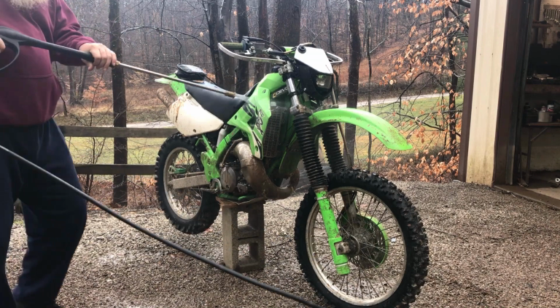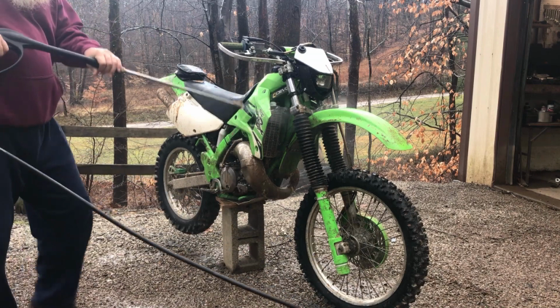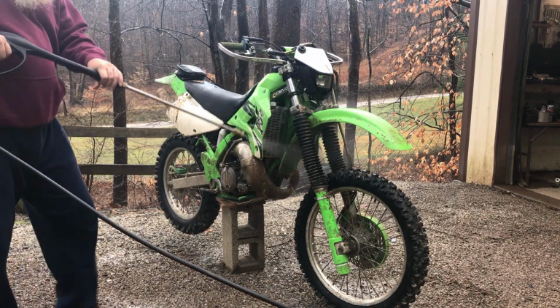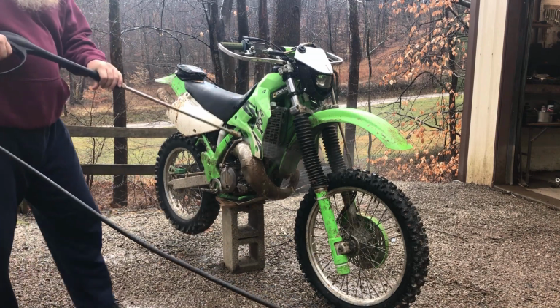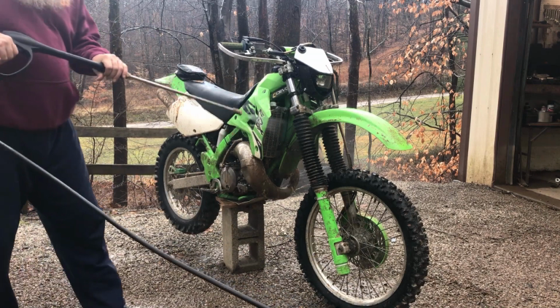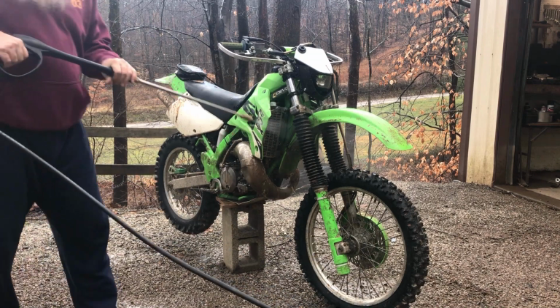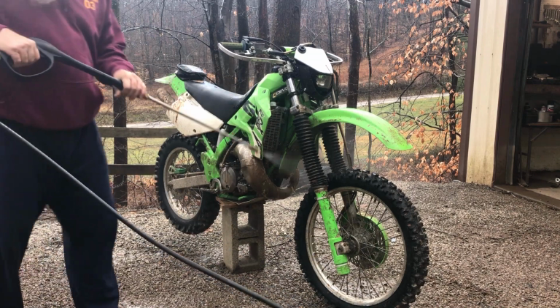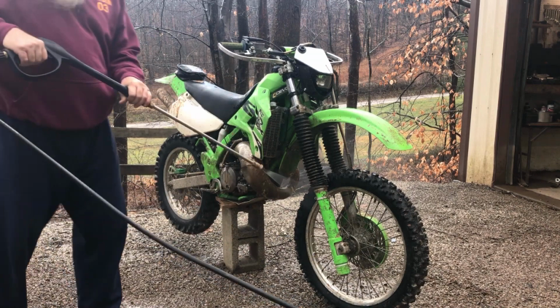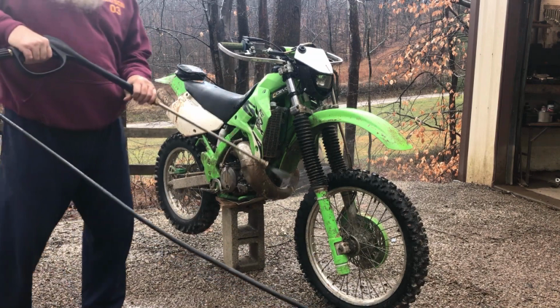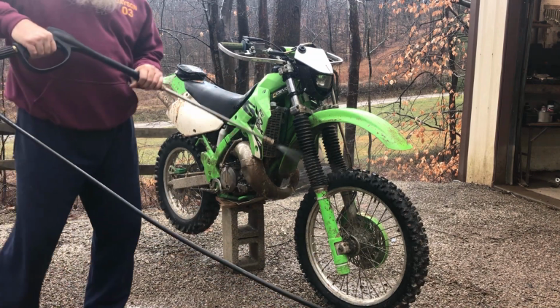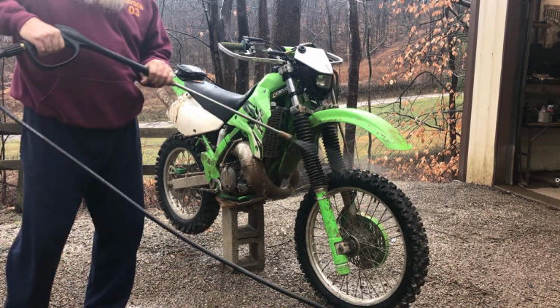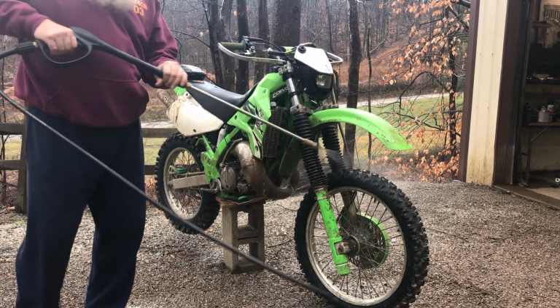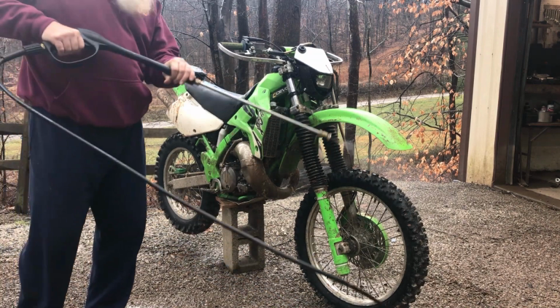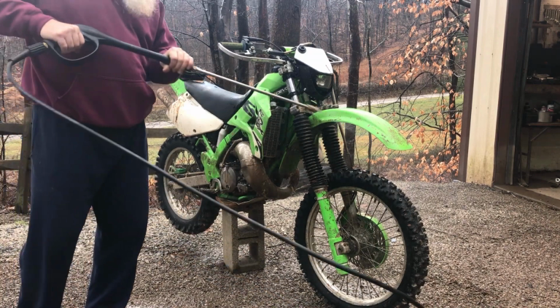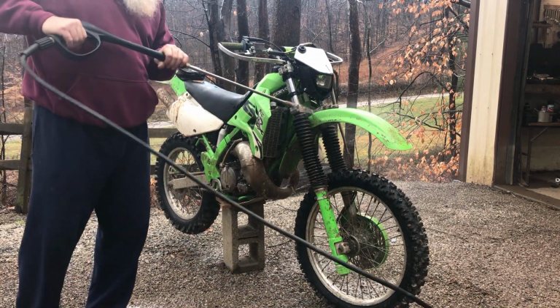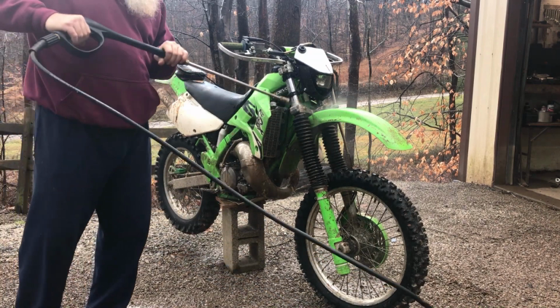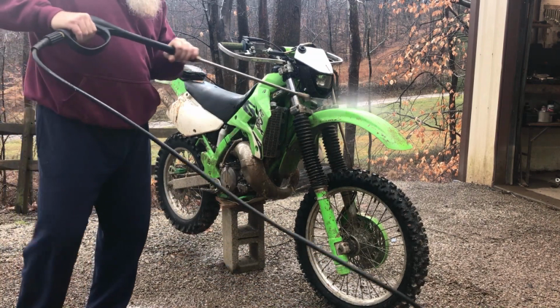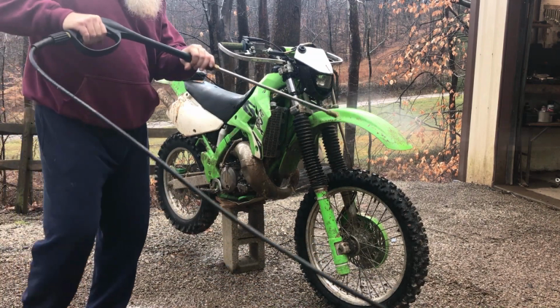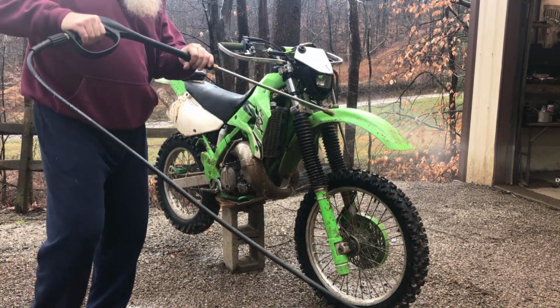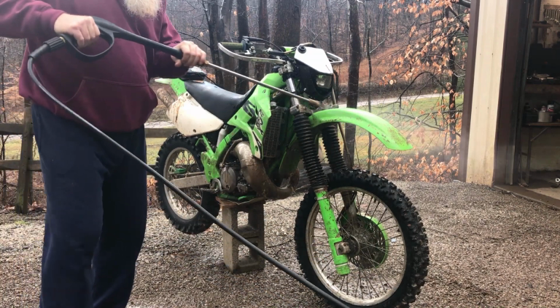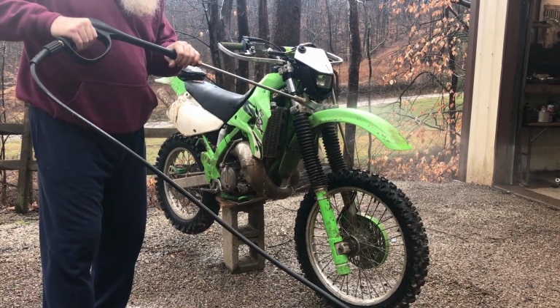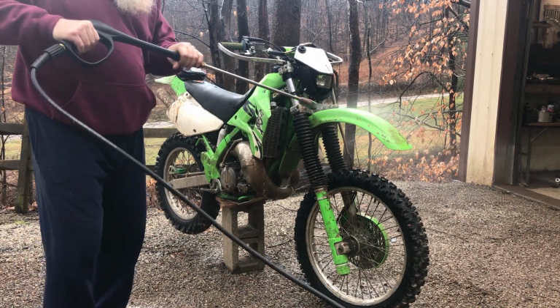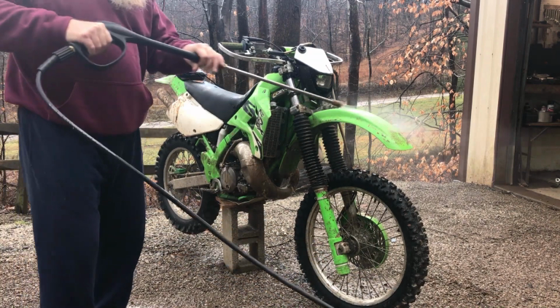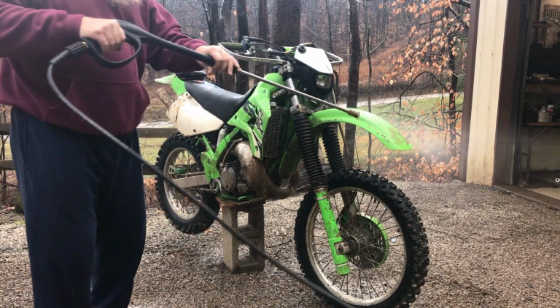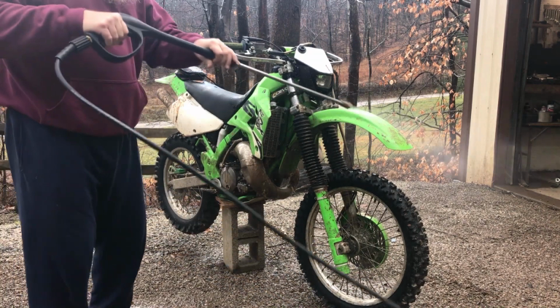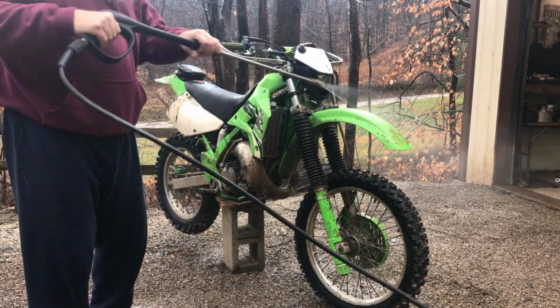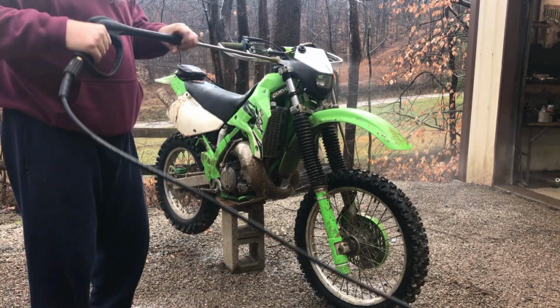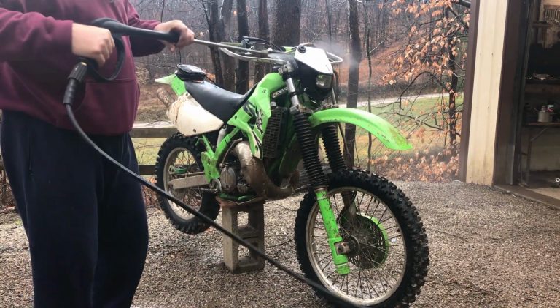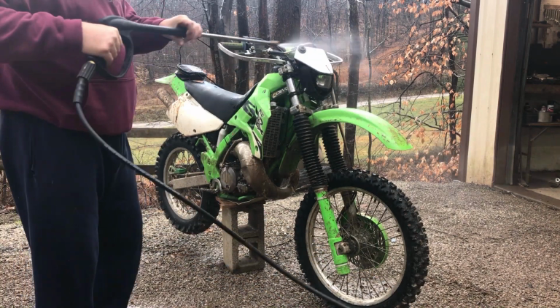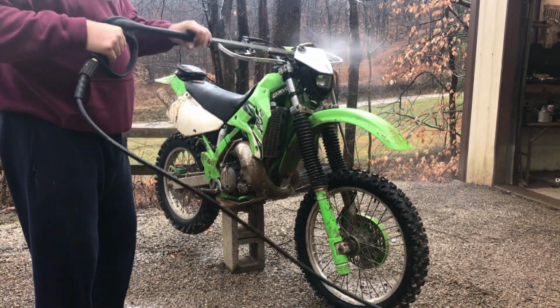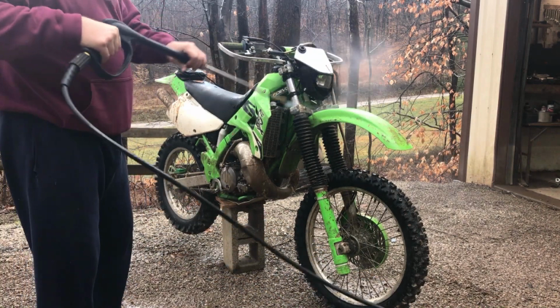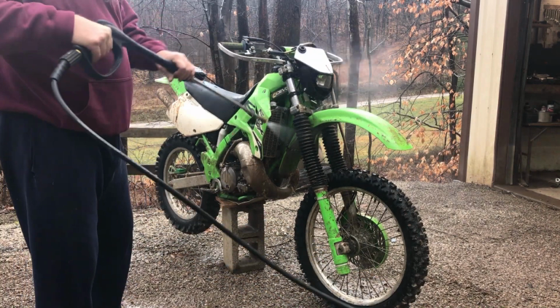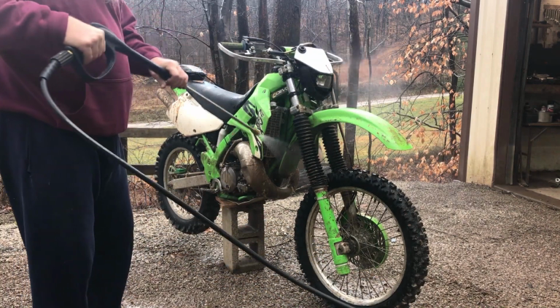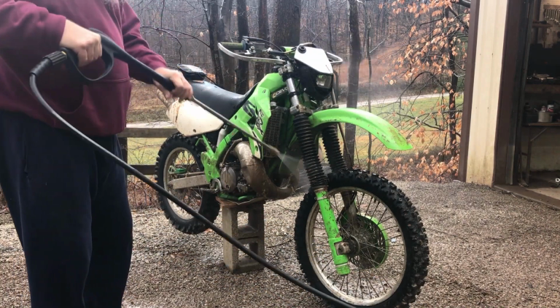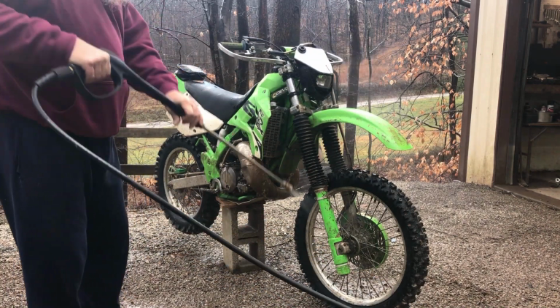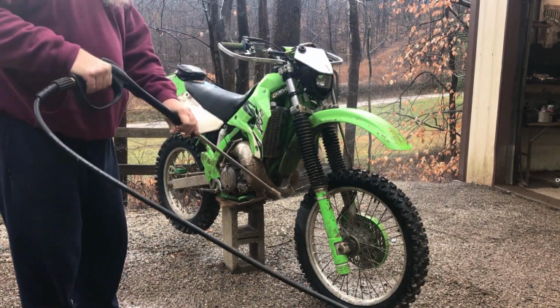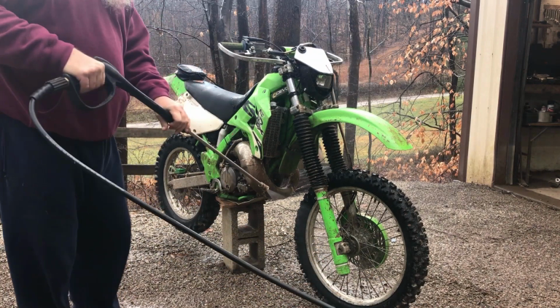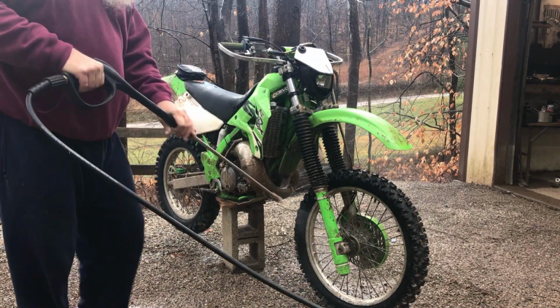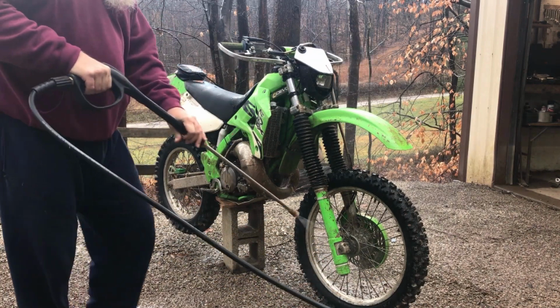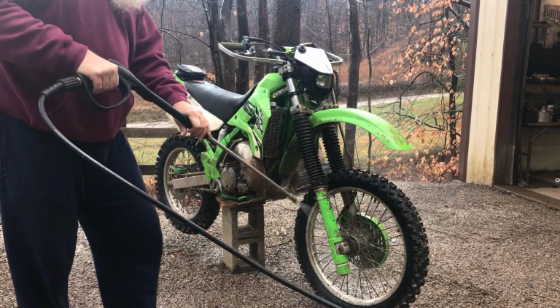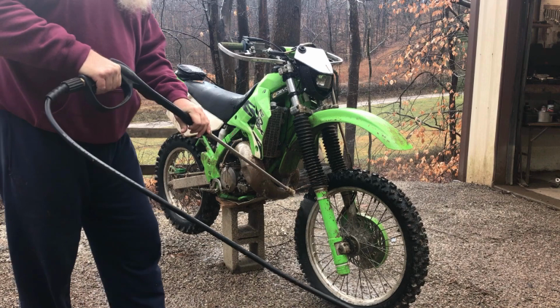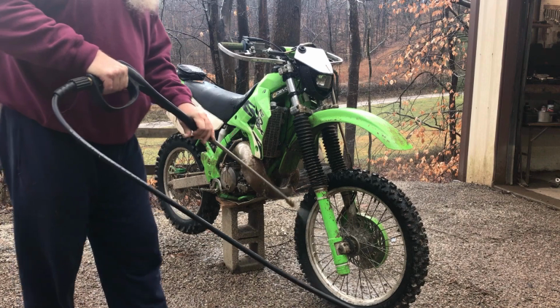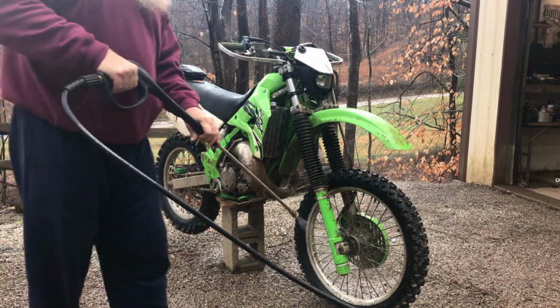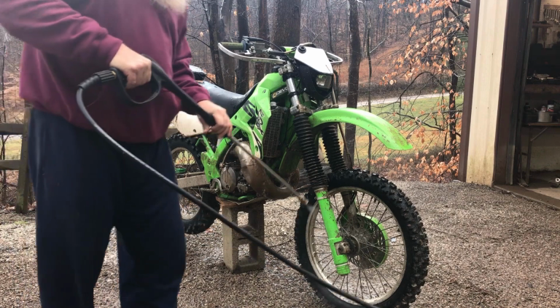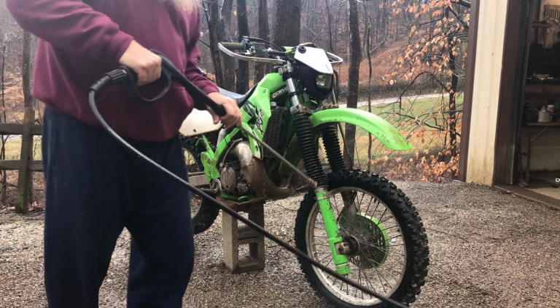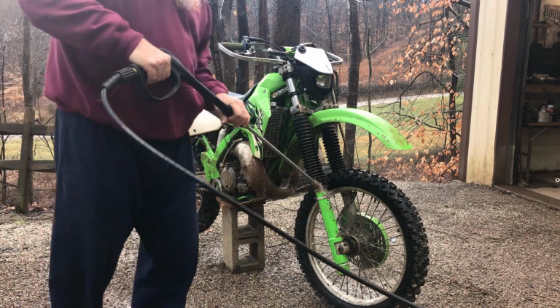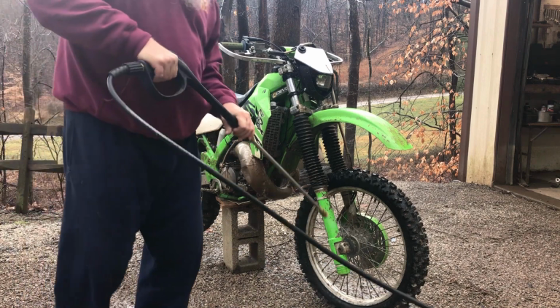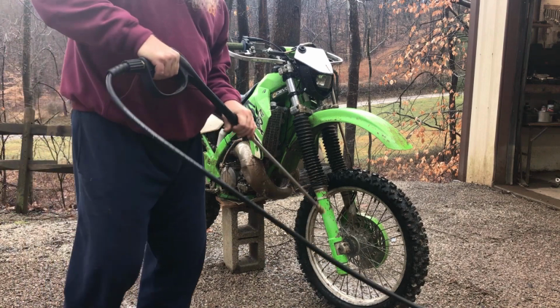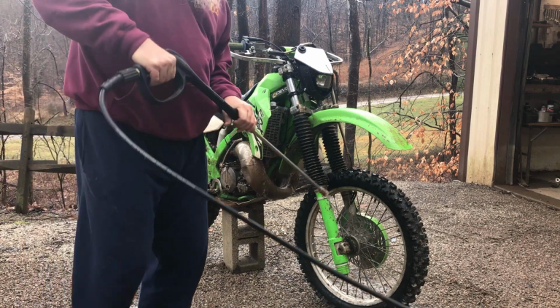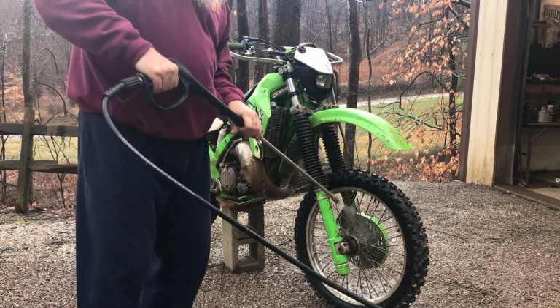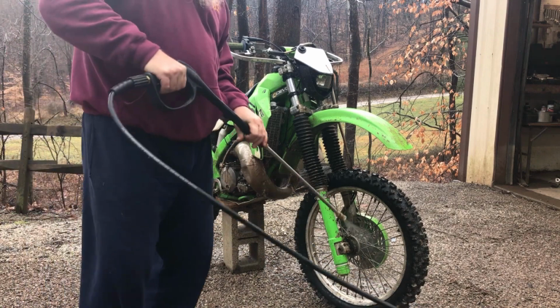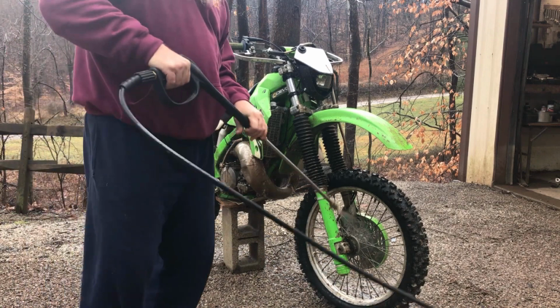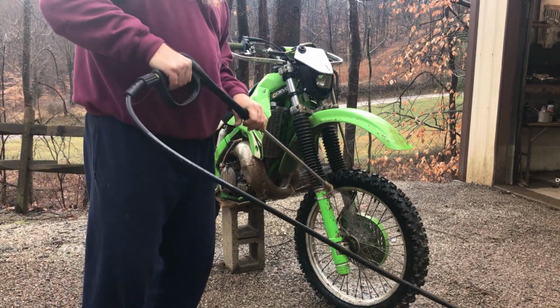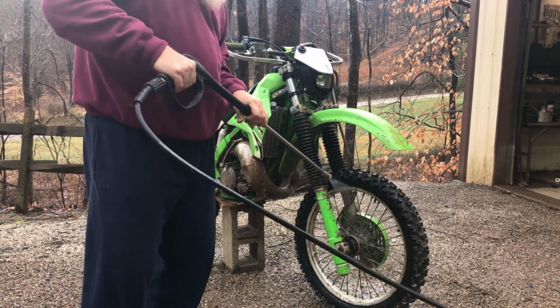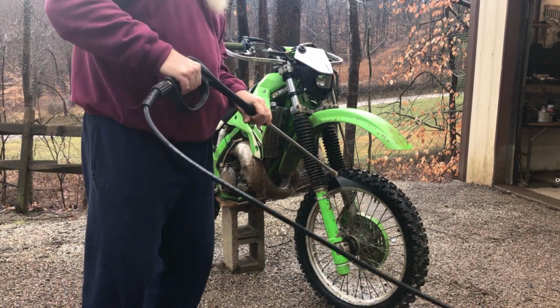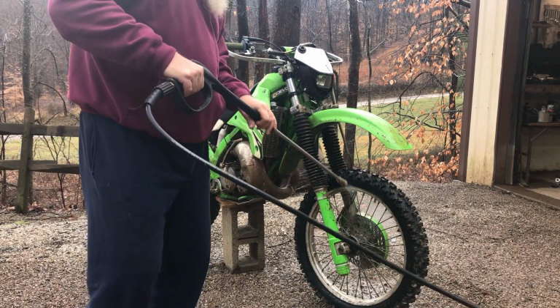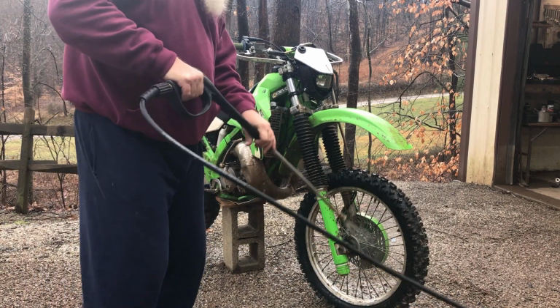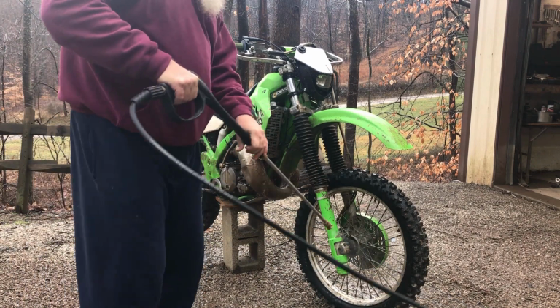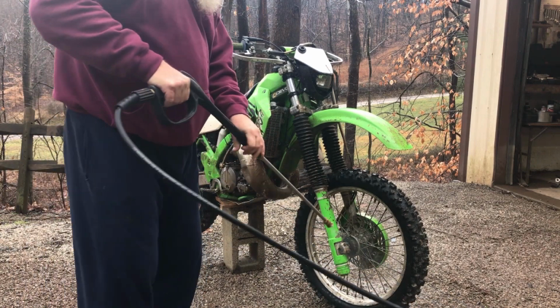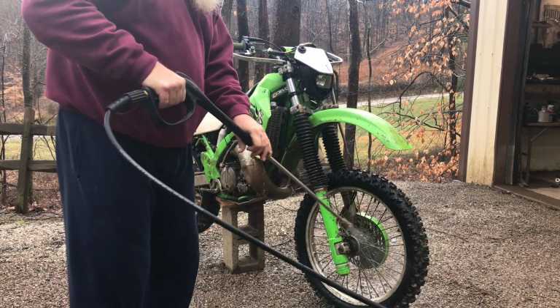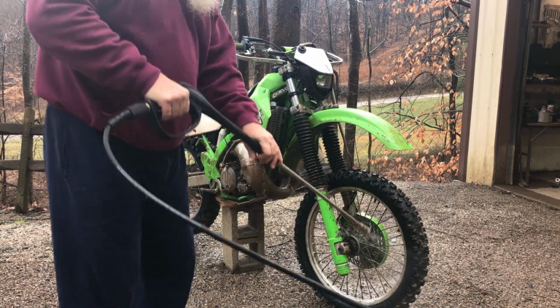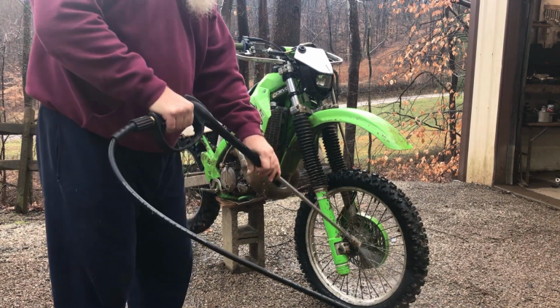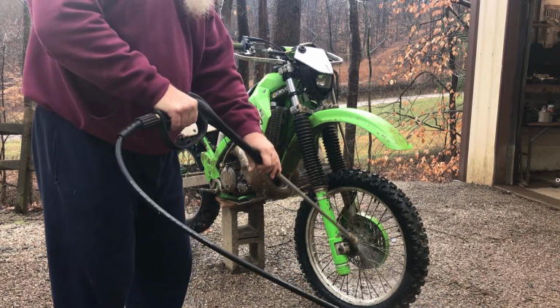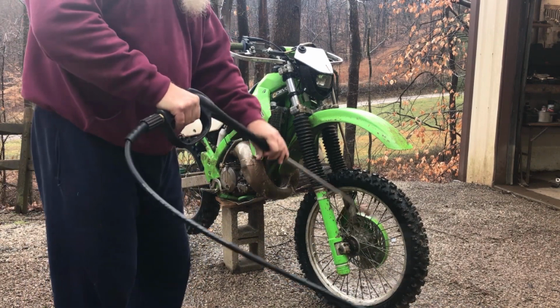I try to hose the bike down to get it wet, to get the air out of the line to the power washer.